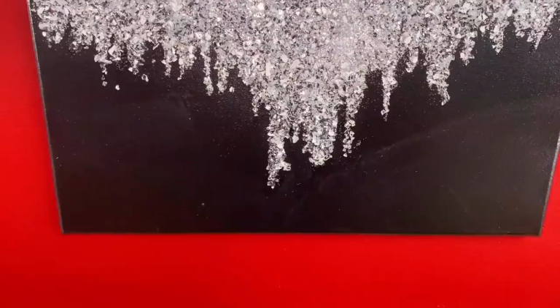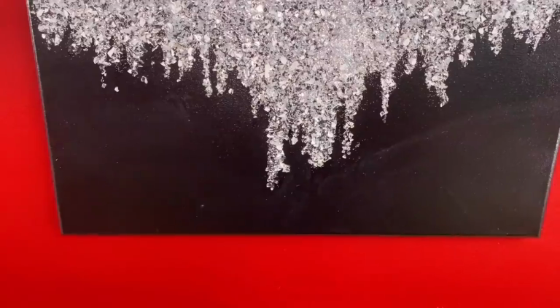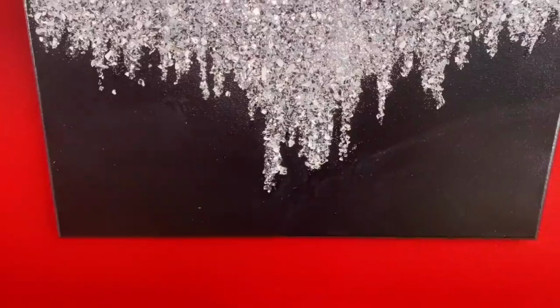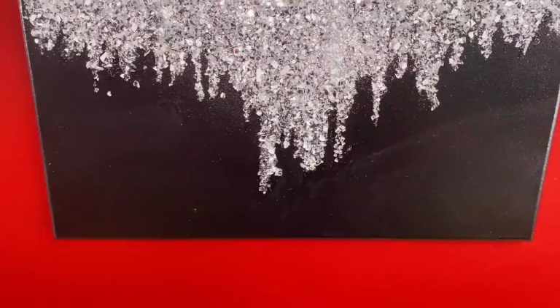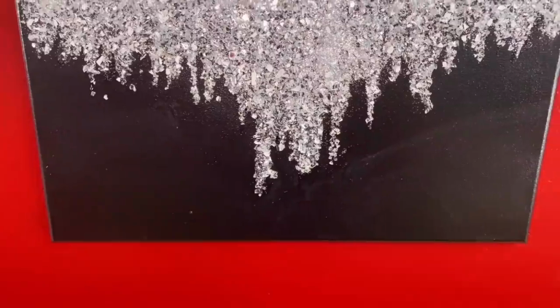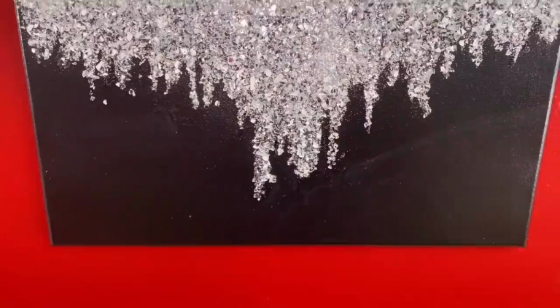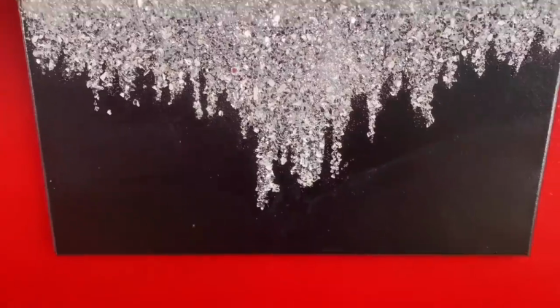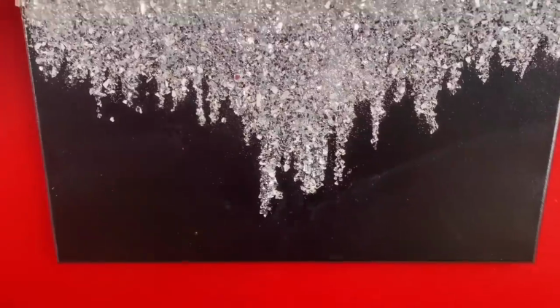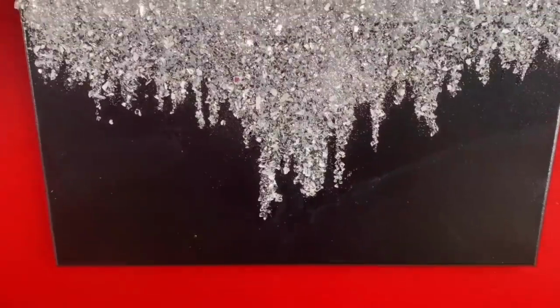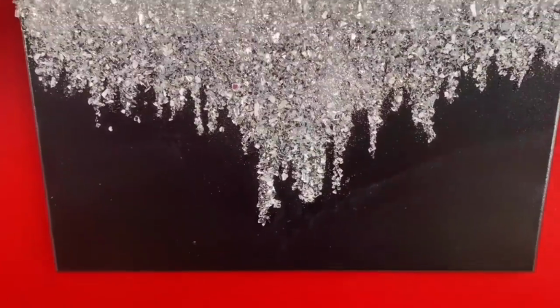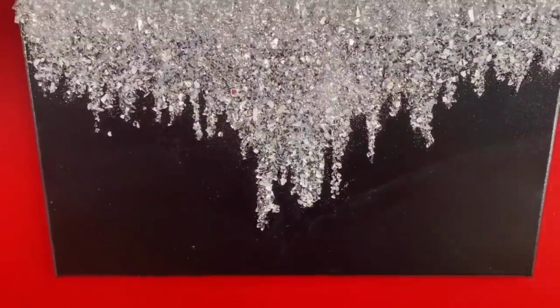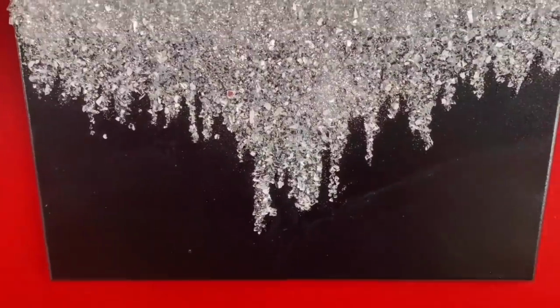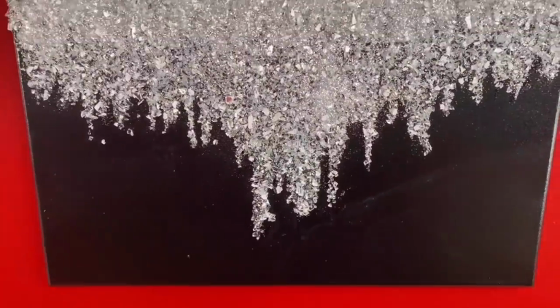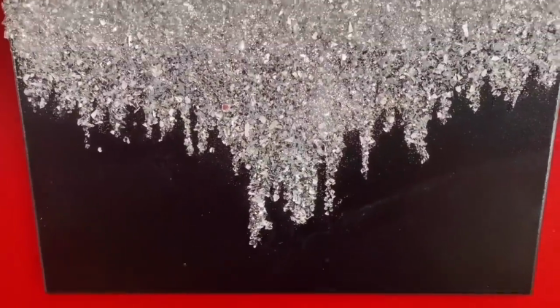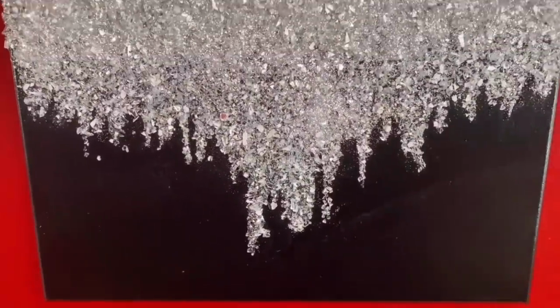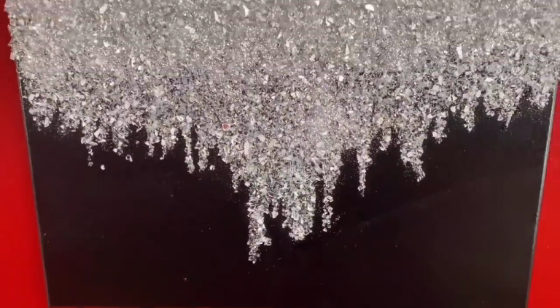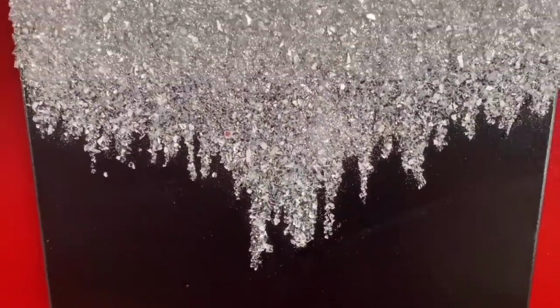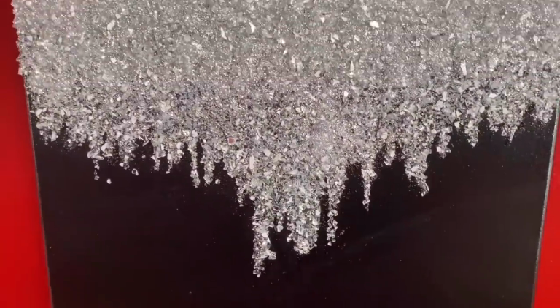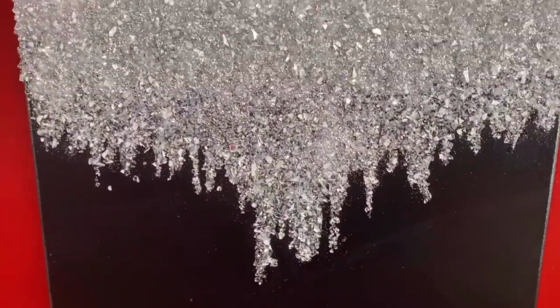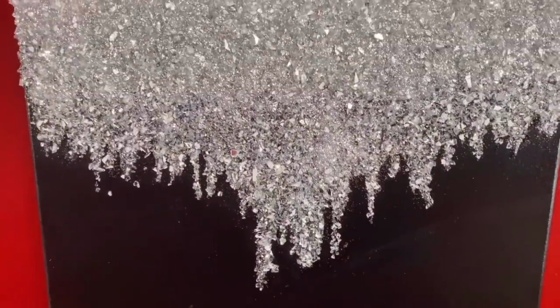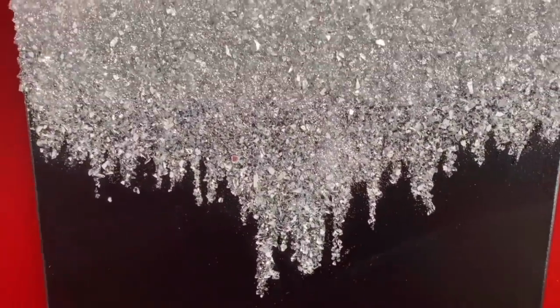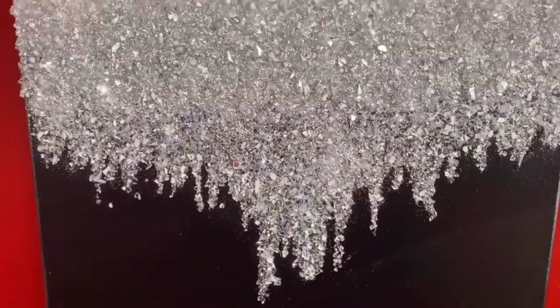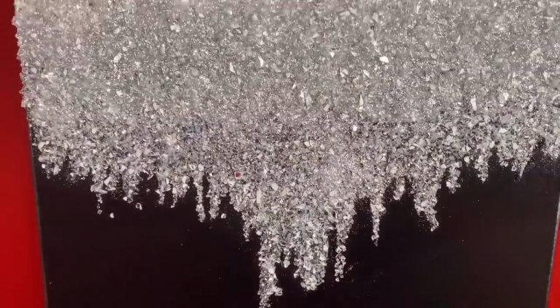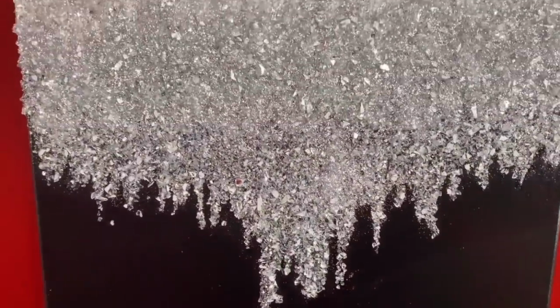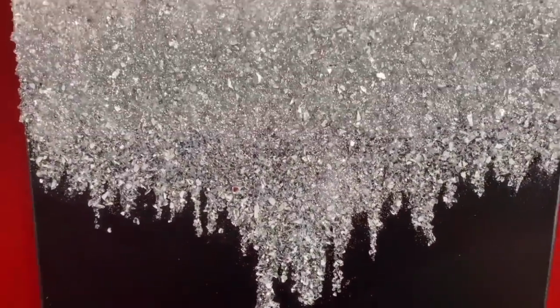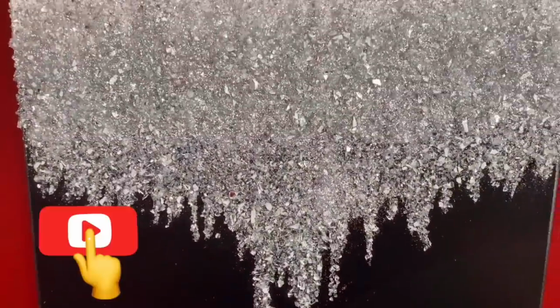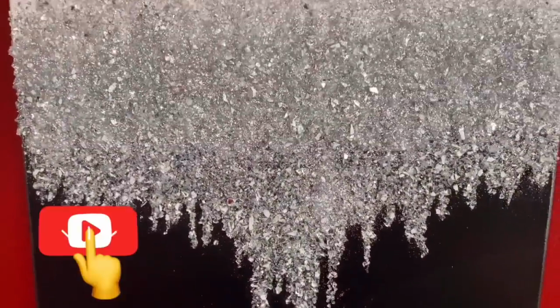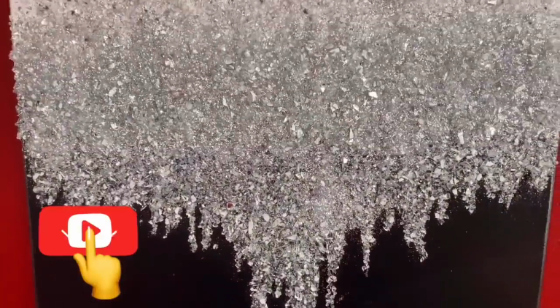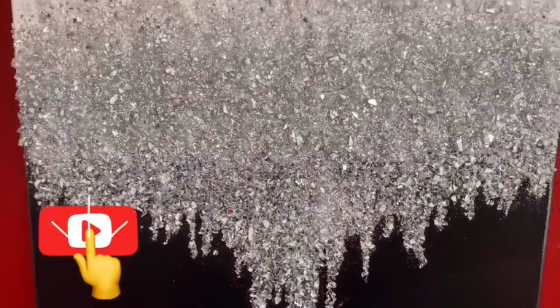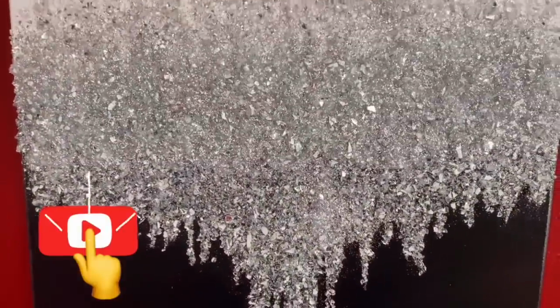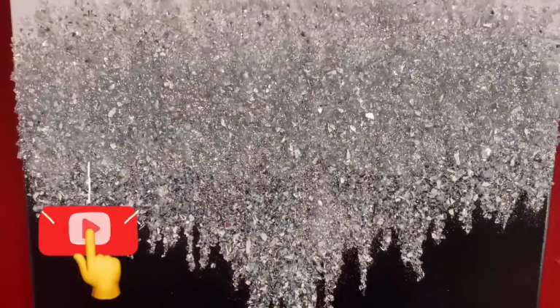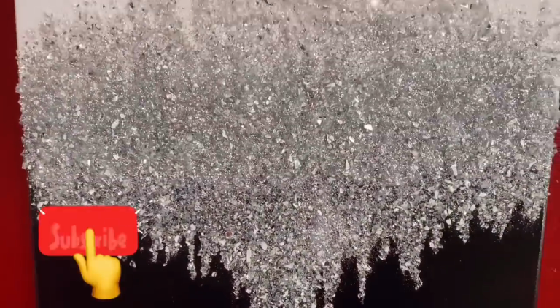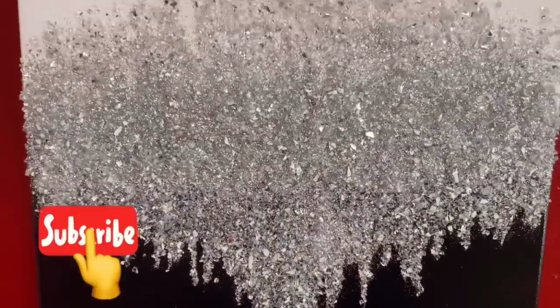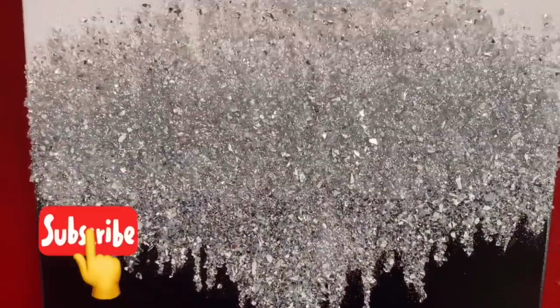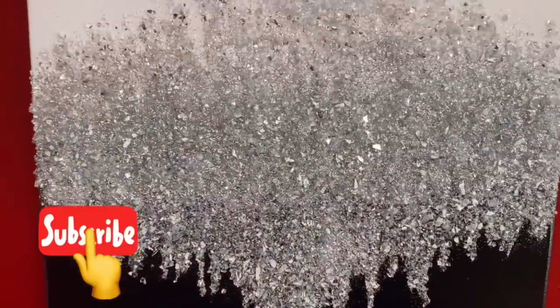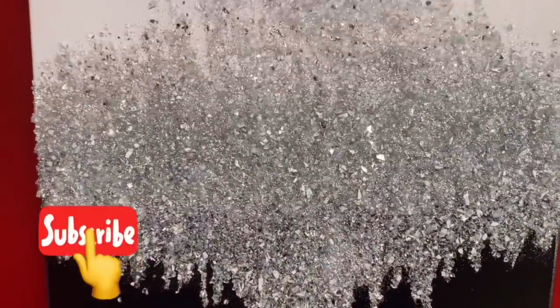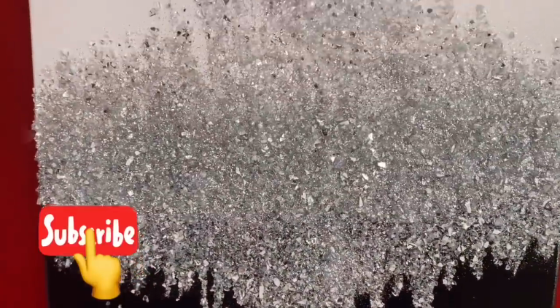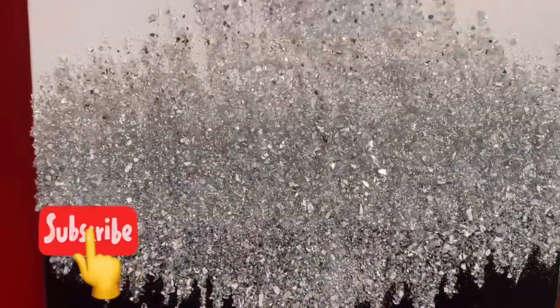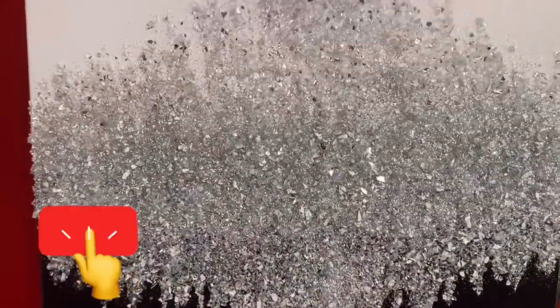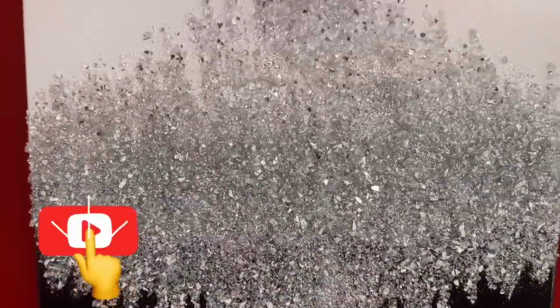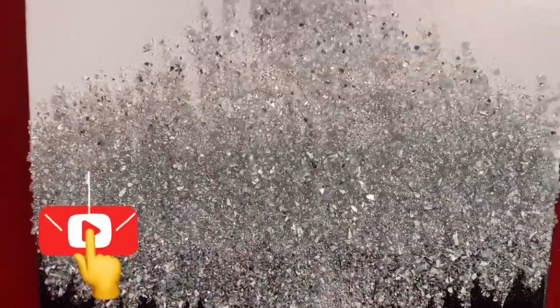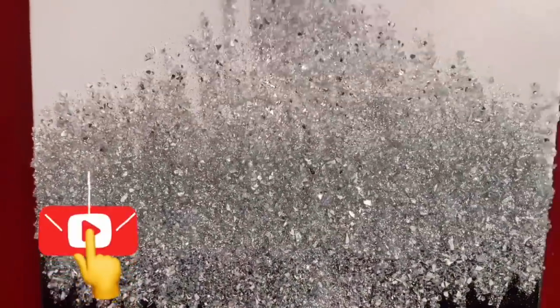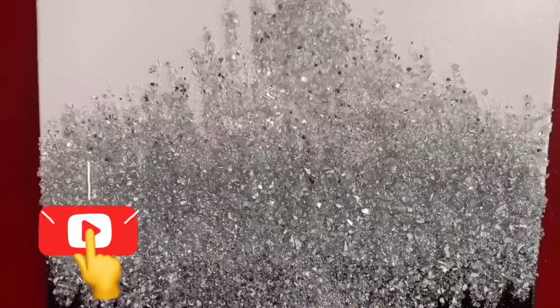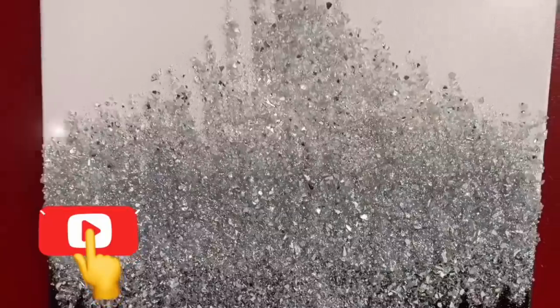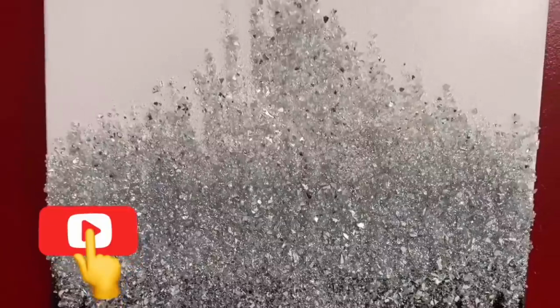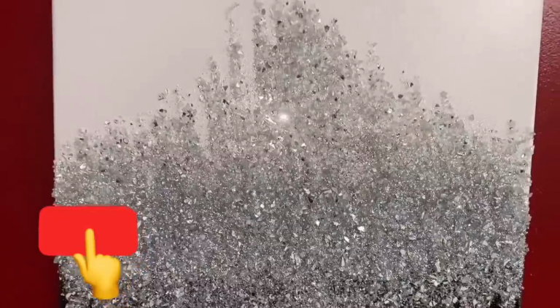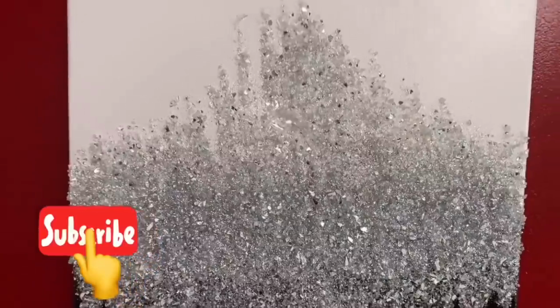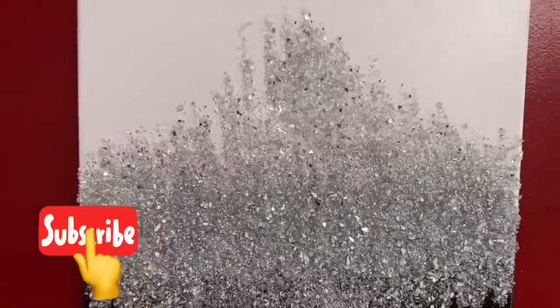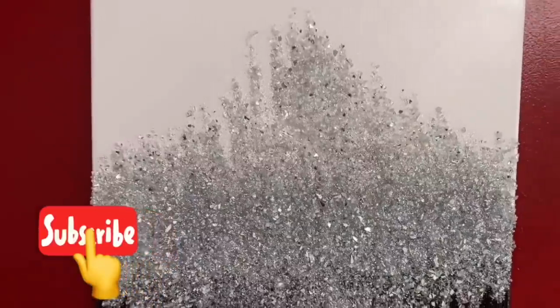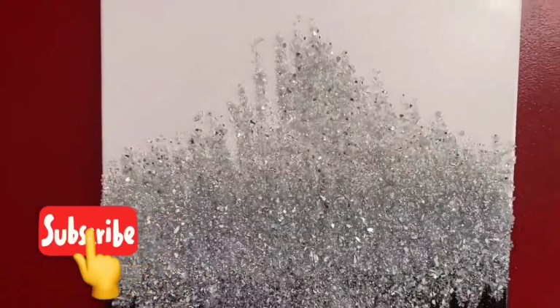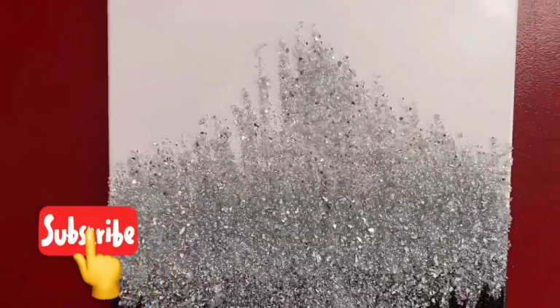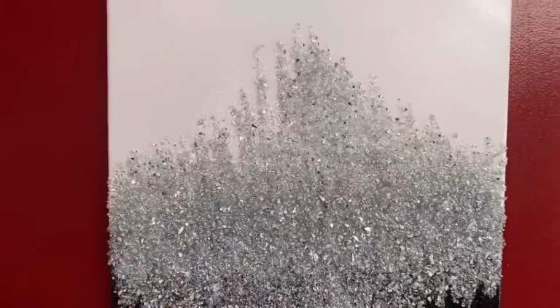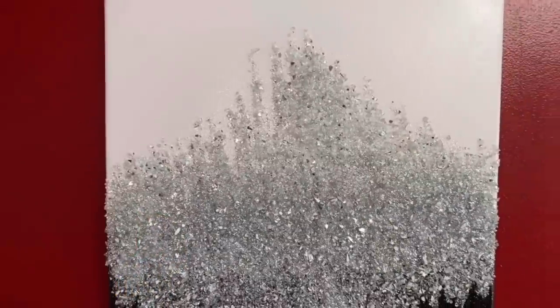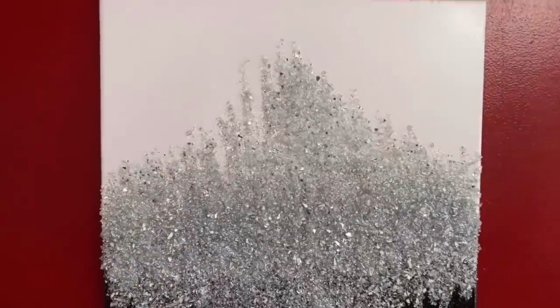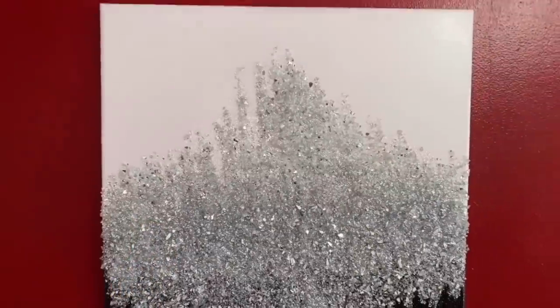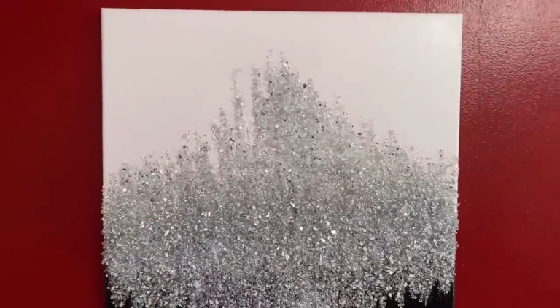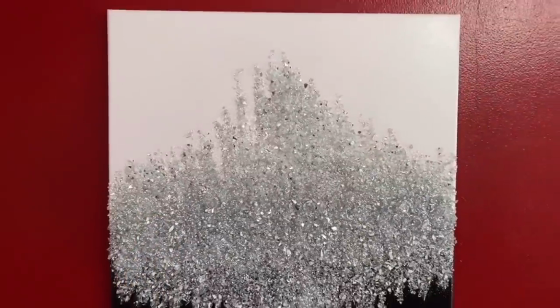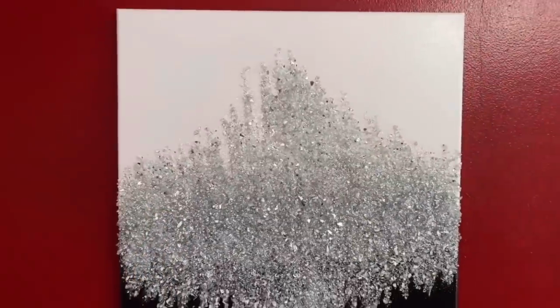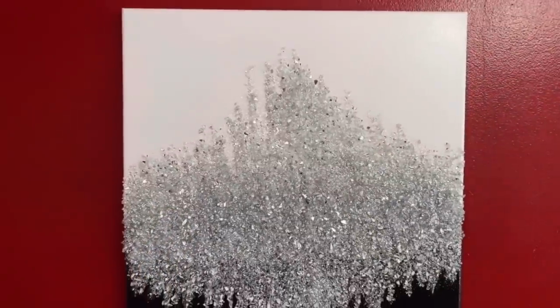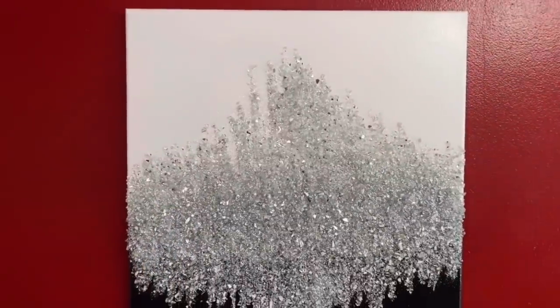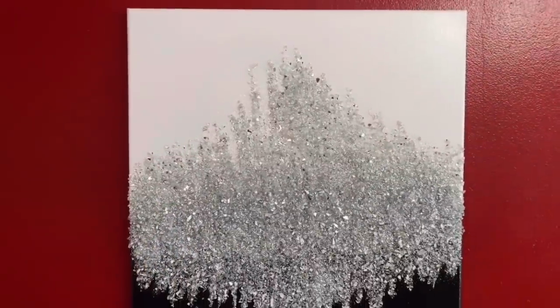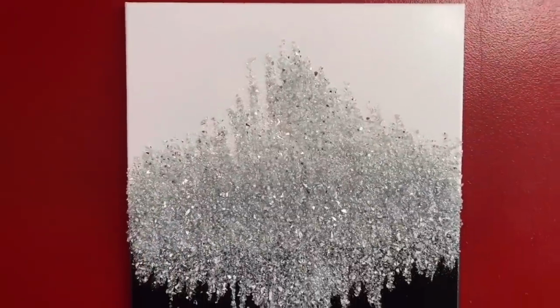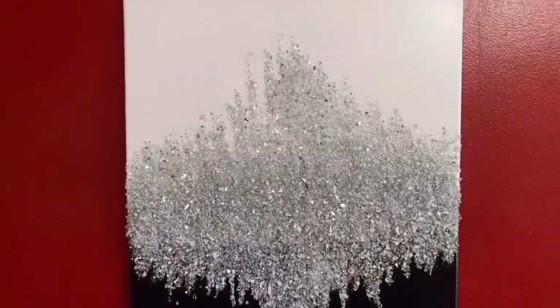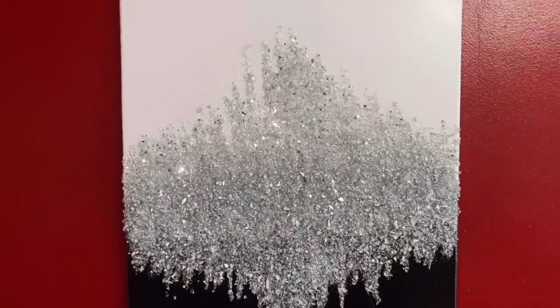Hello everyone, for the first DIY I'm going to be showing you how I made this crushed glass canvas. Let's go ahead and get started.